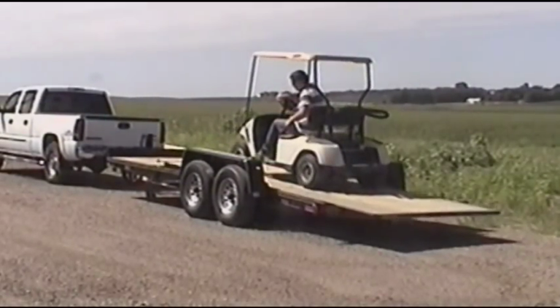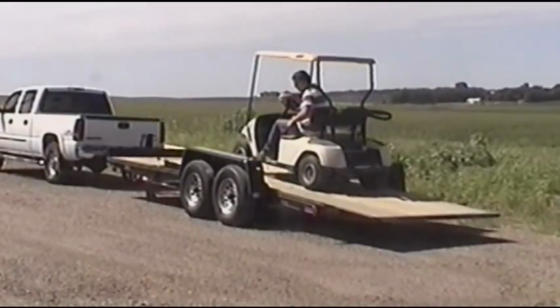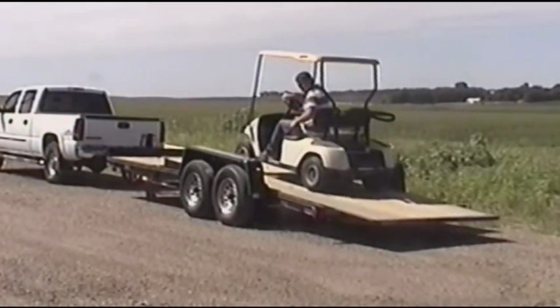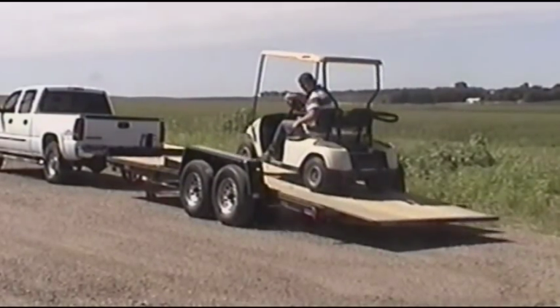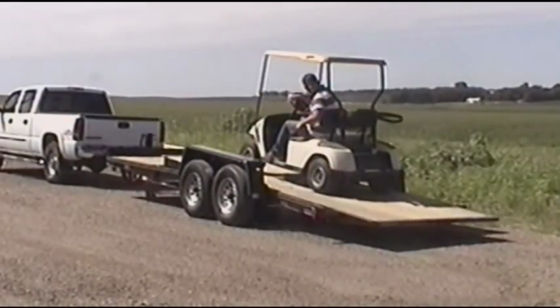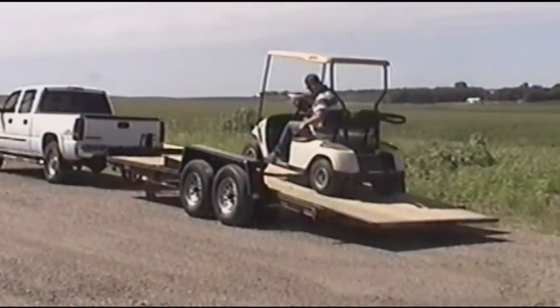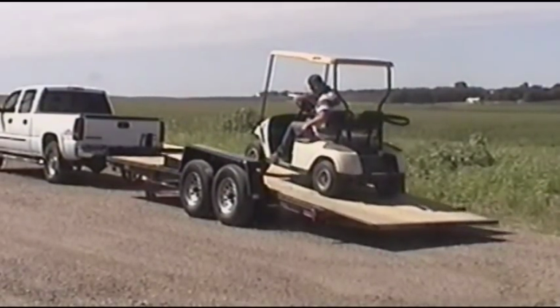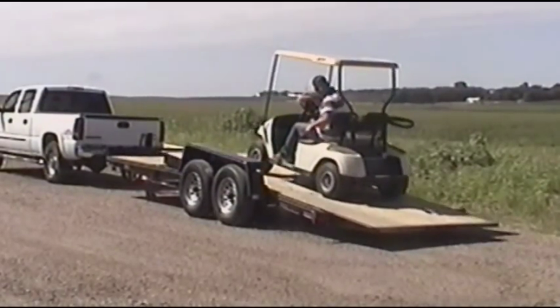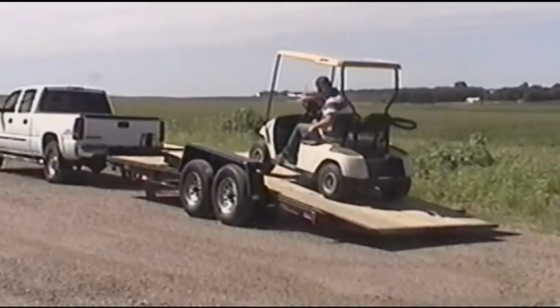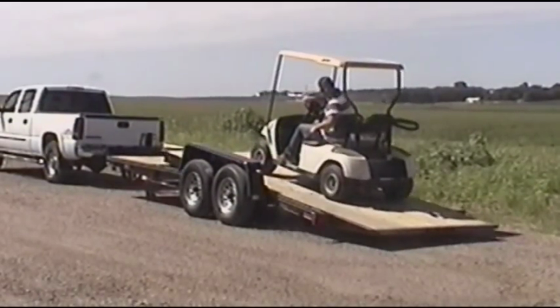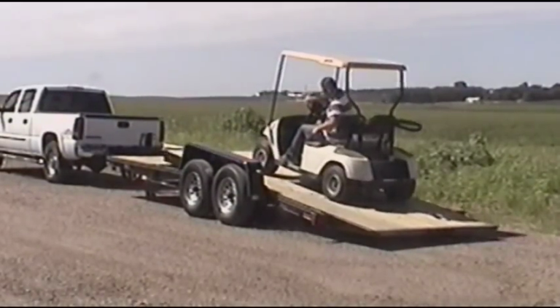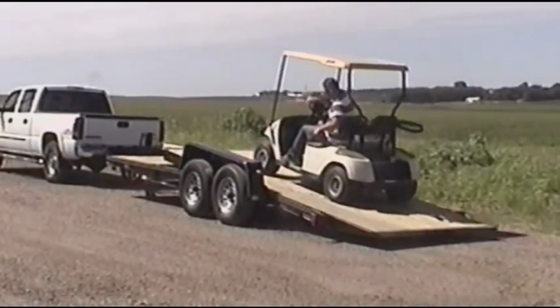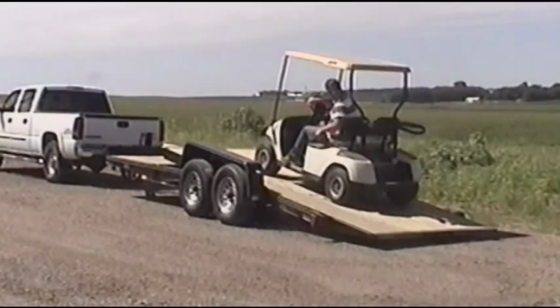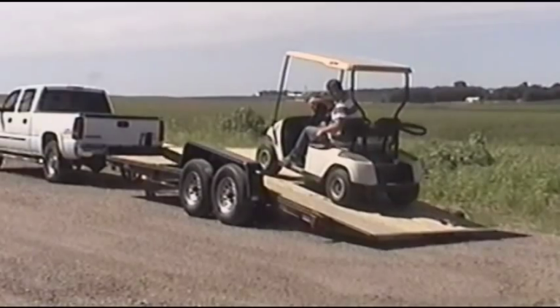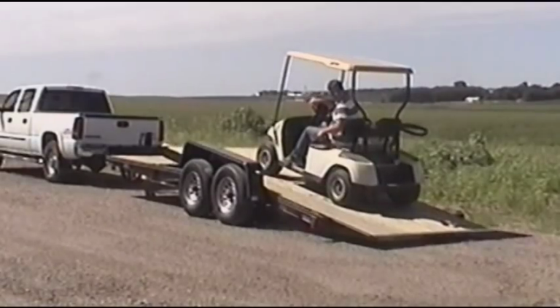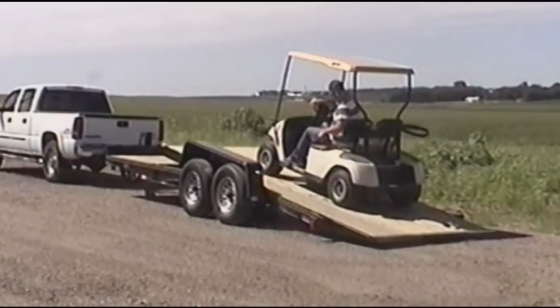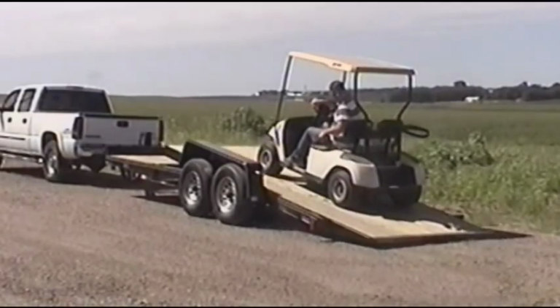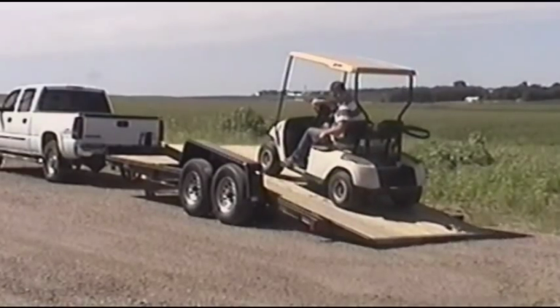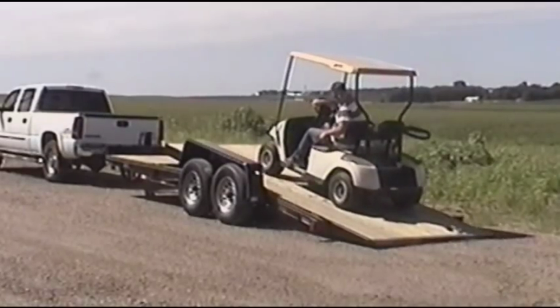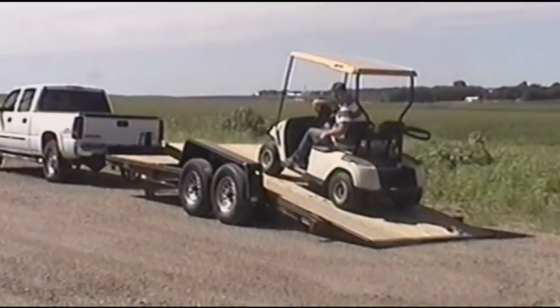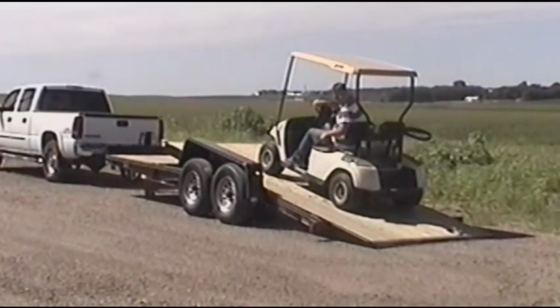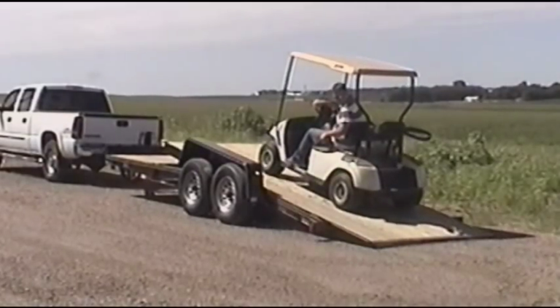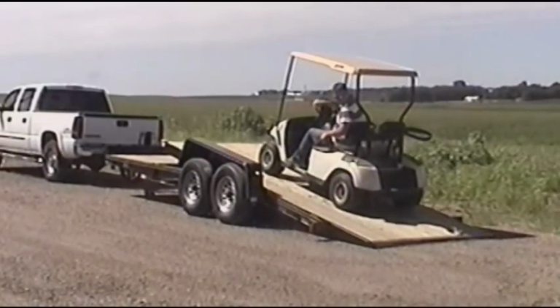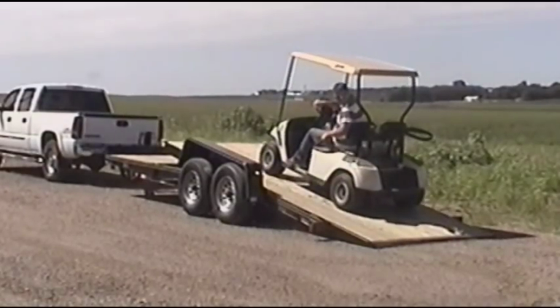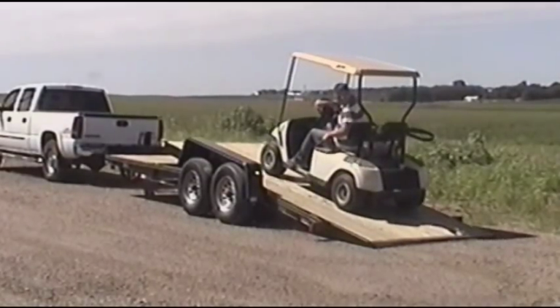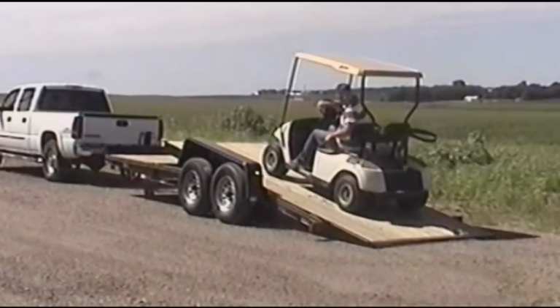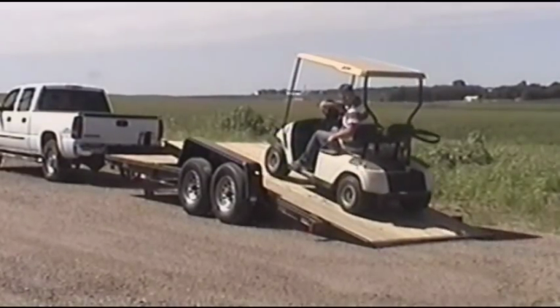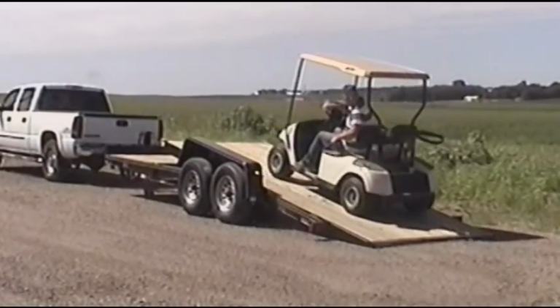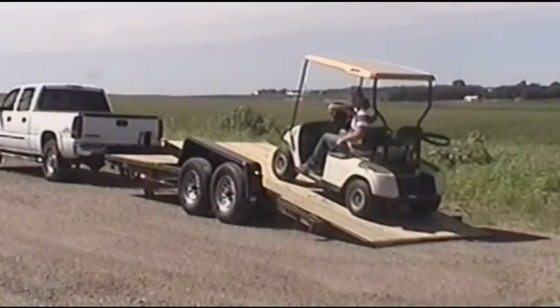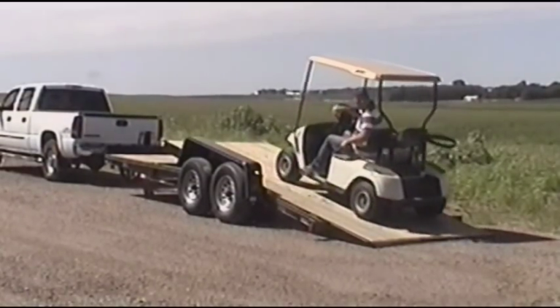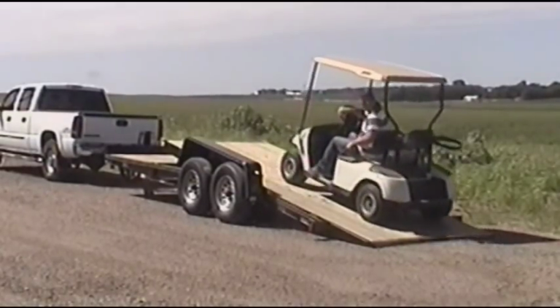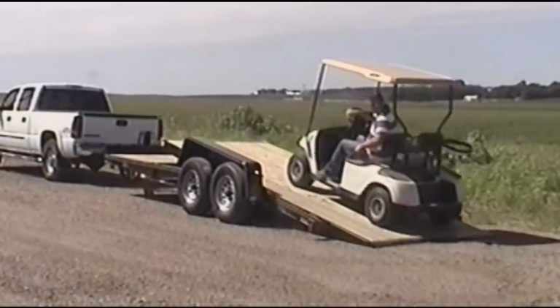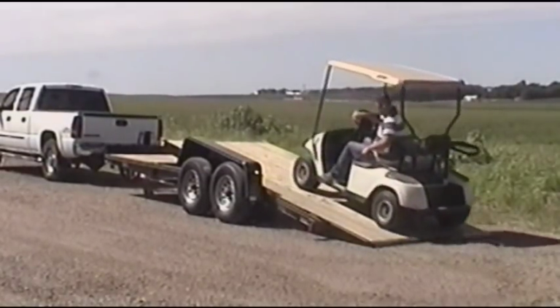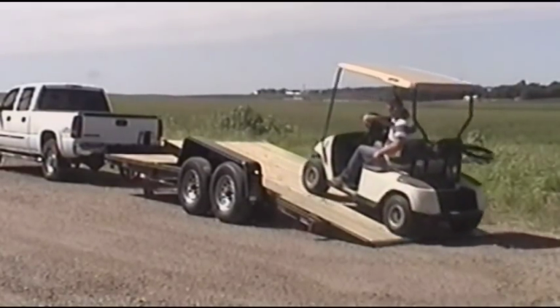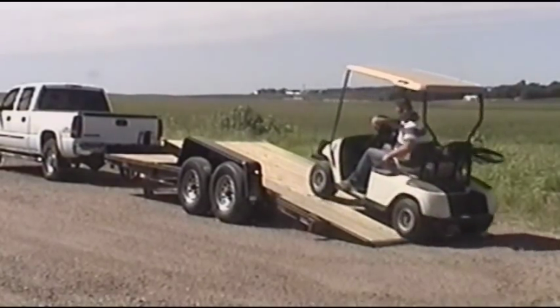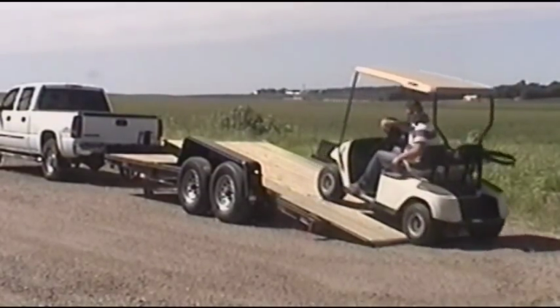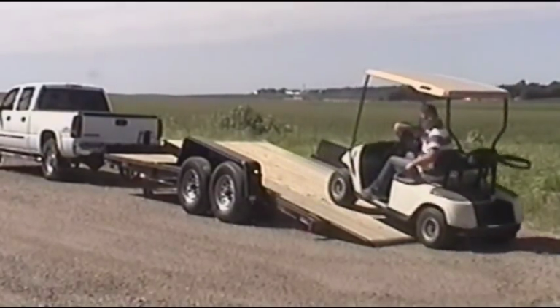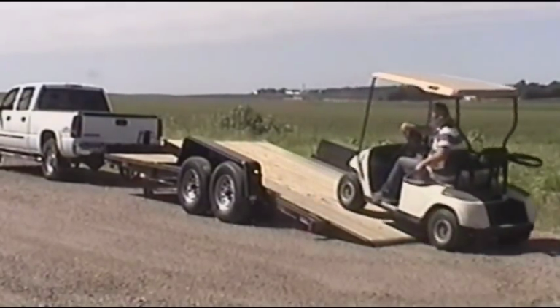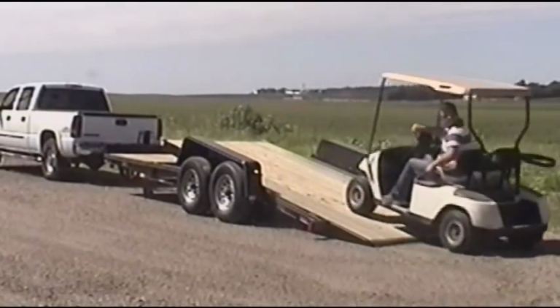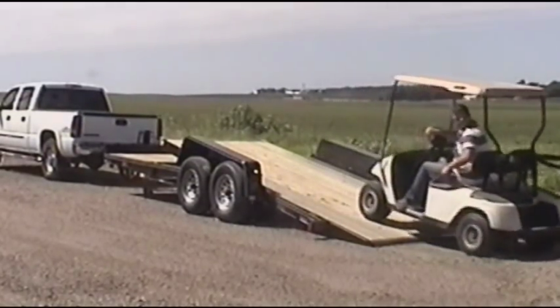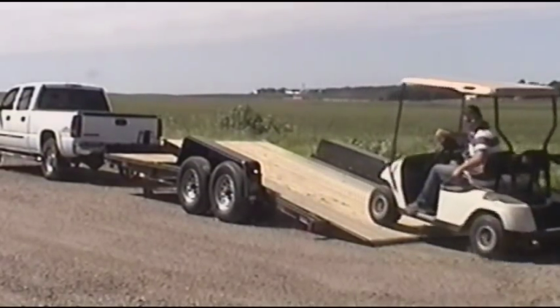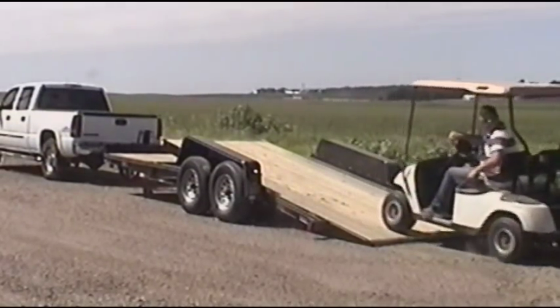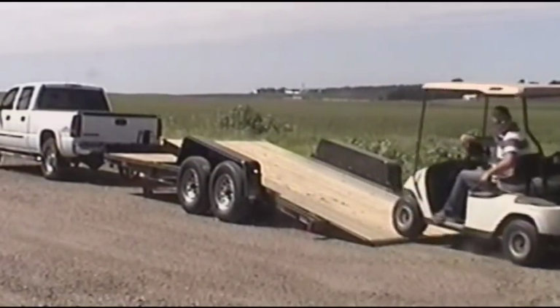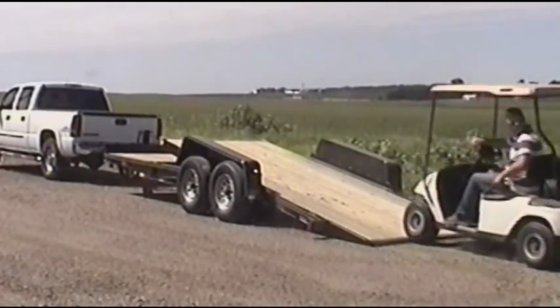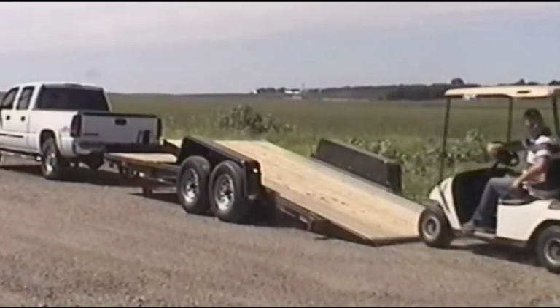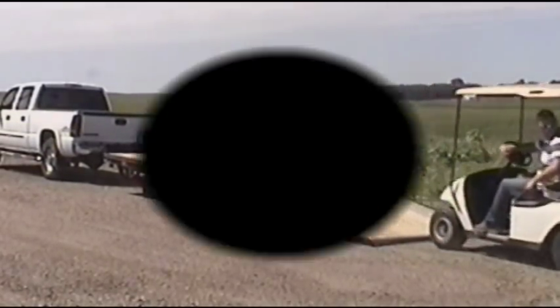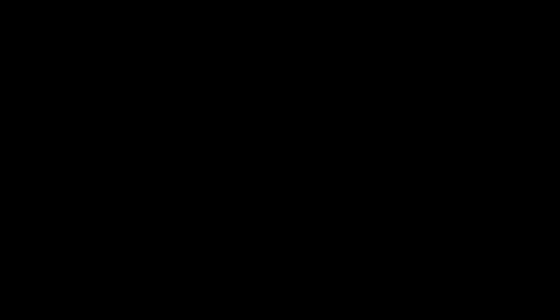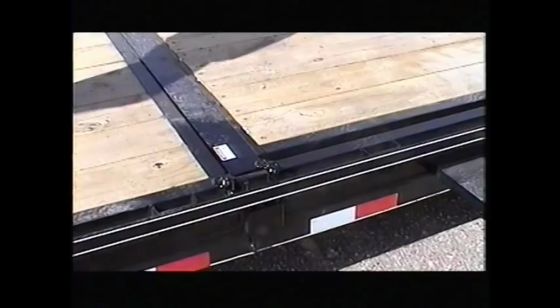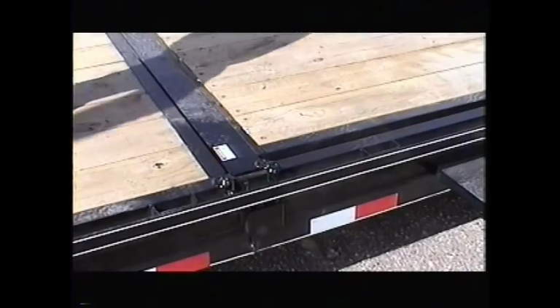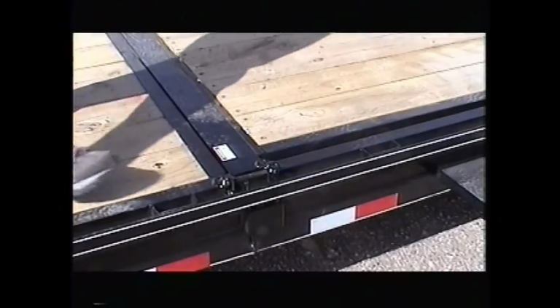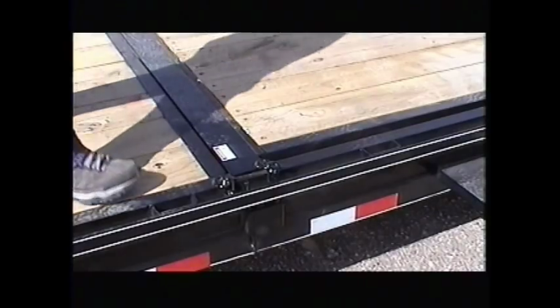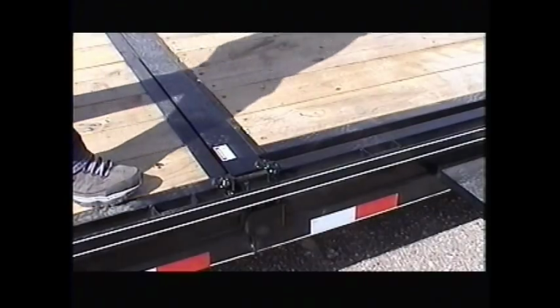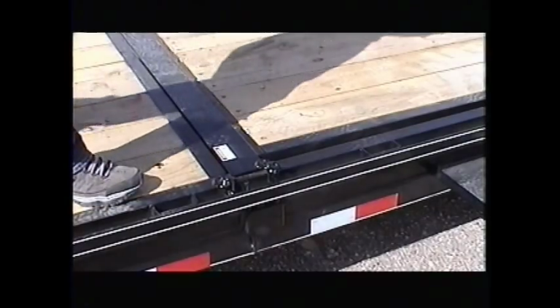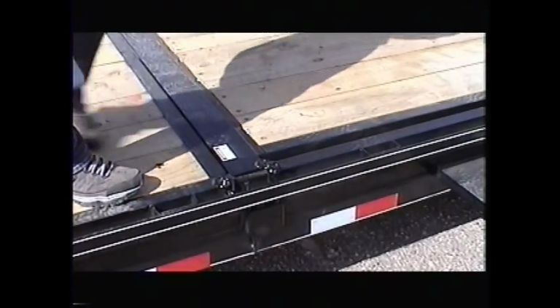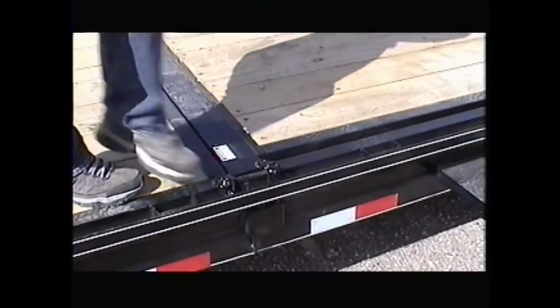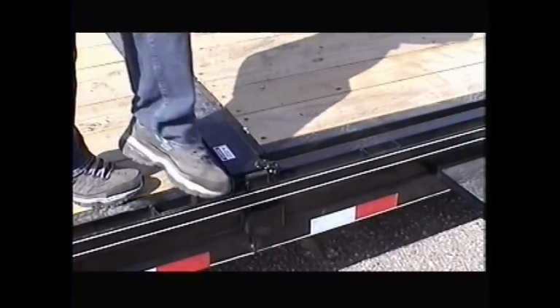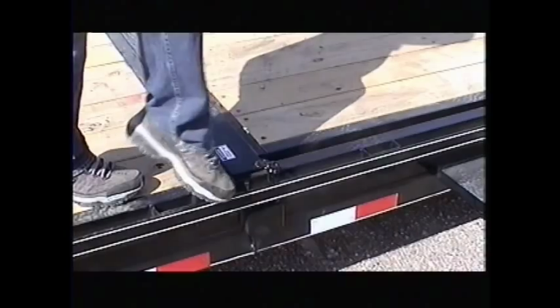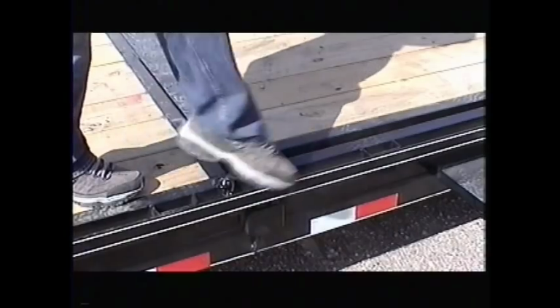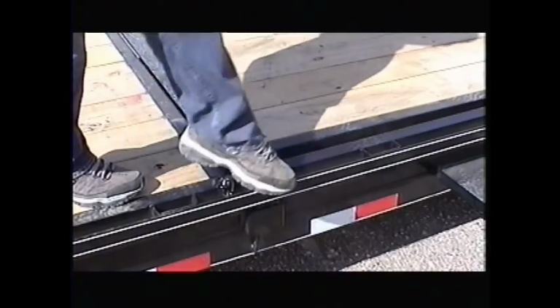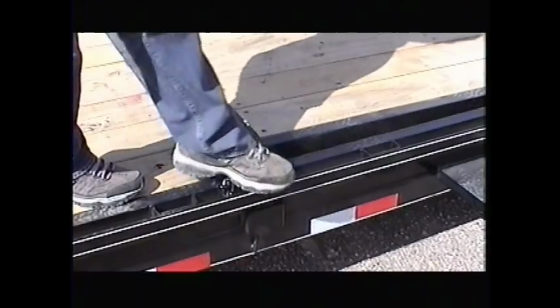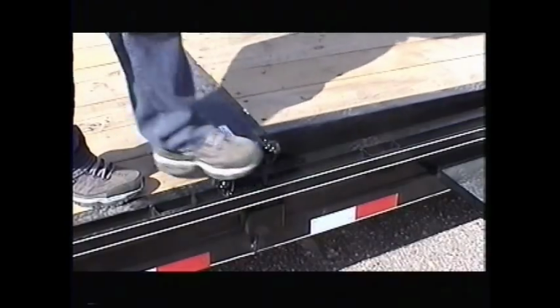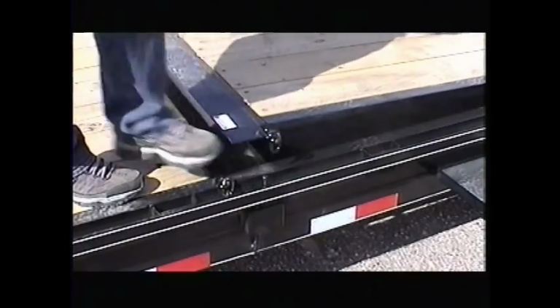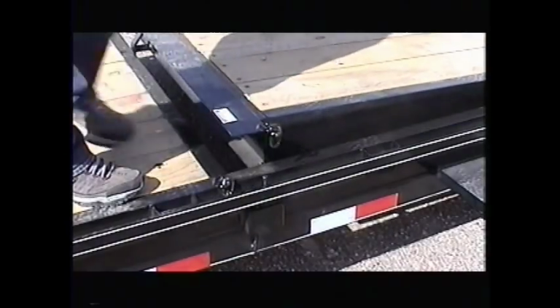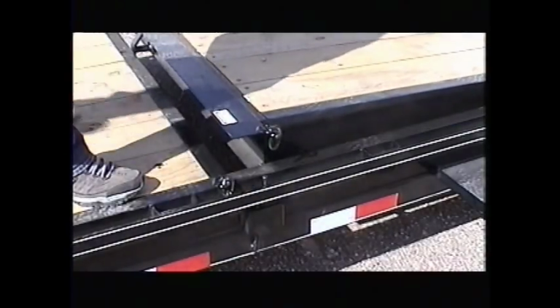From golf carts, tractors, scissor lifts, construction equipment, and their attachments, the ST-21 is a quick and easy one-man trailer.